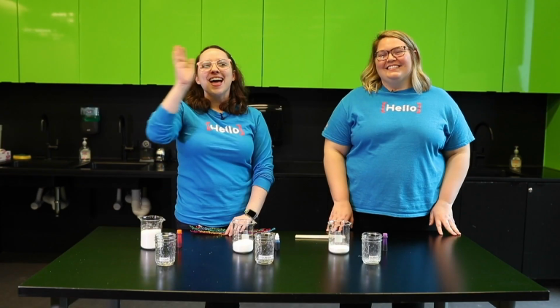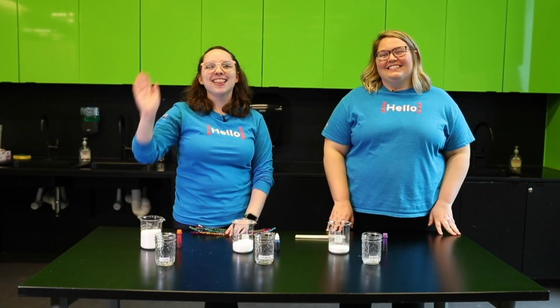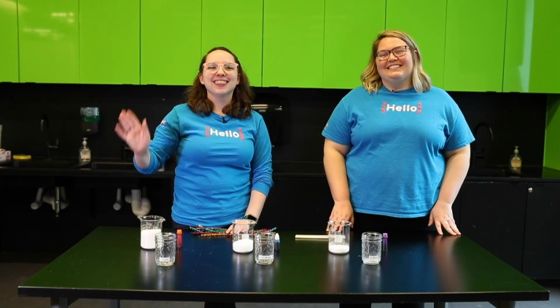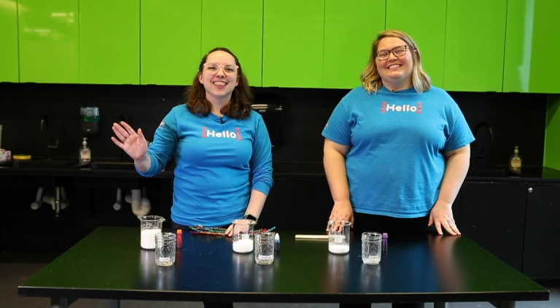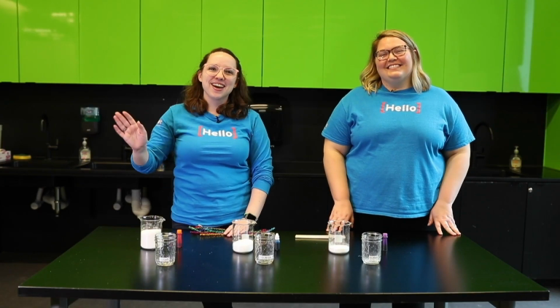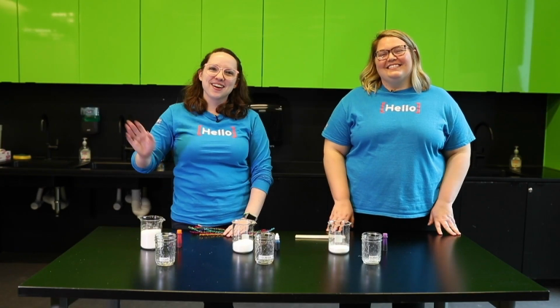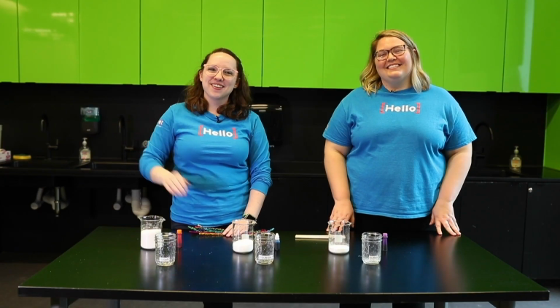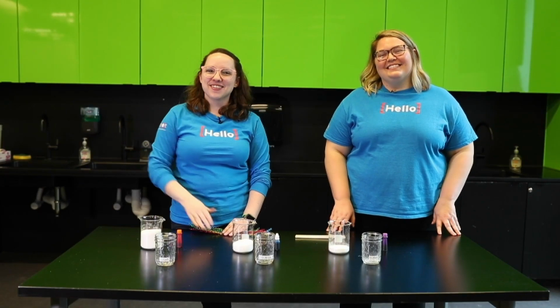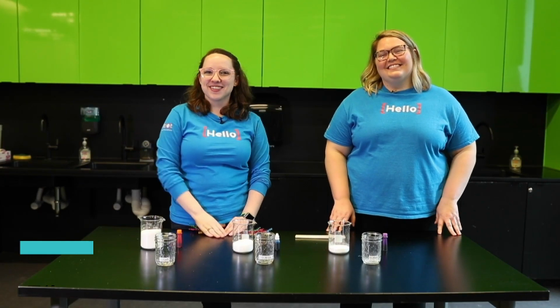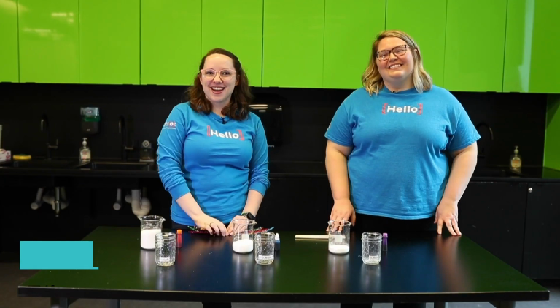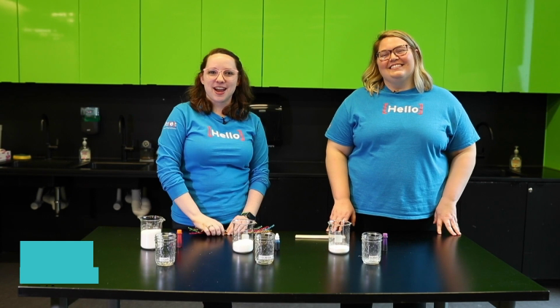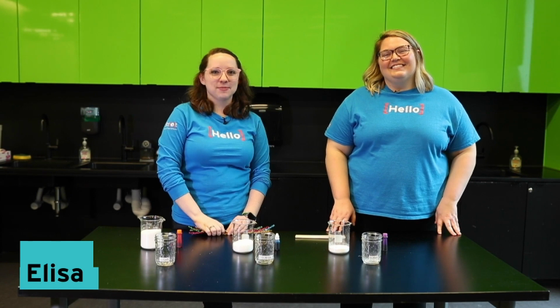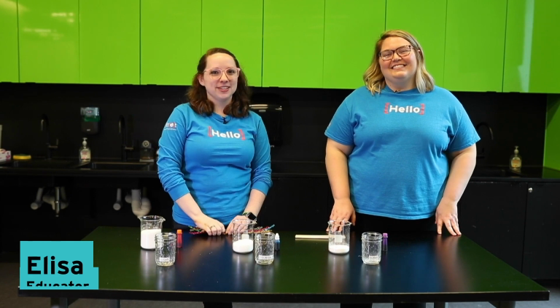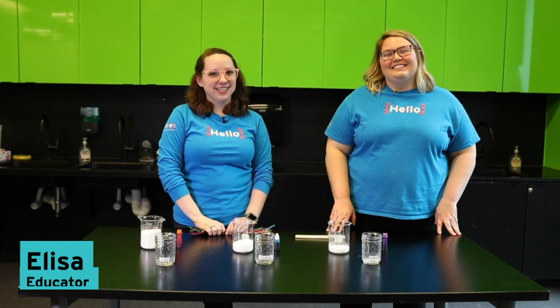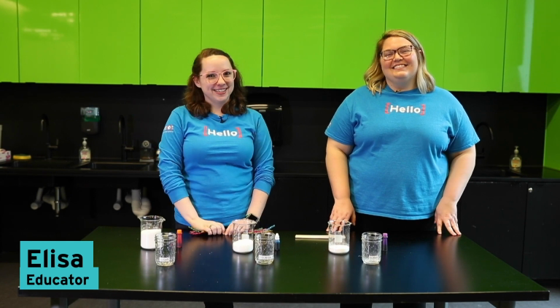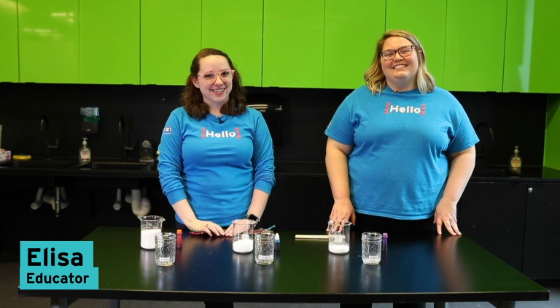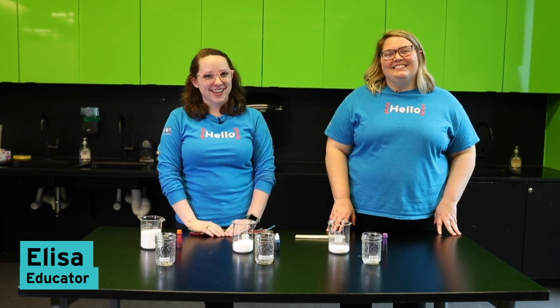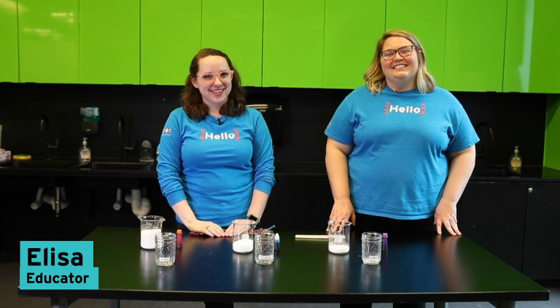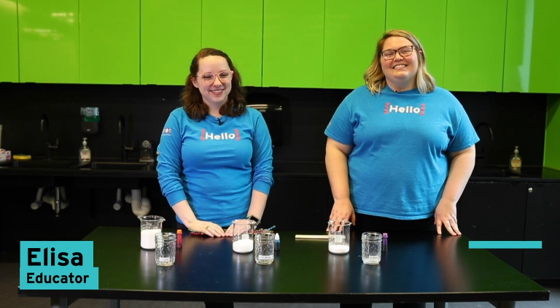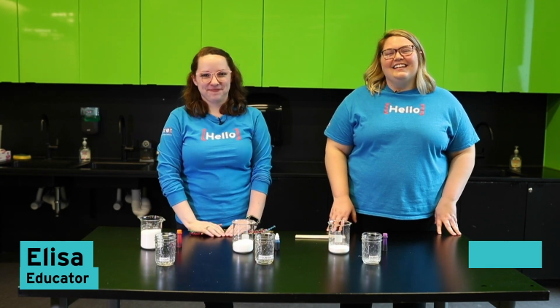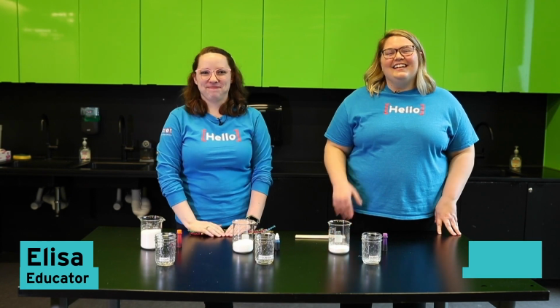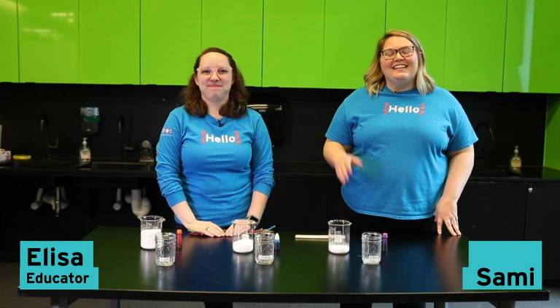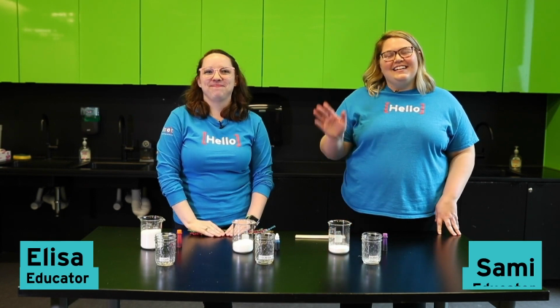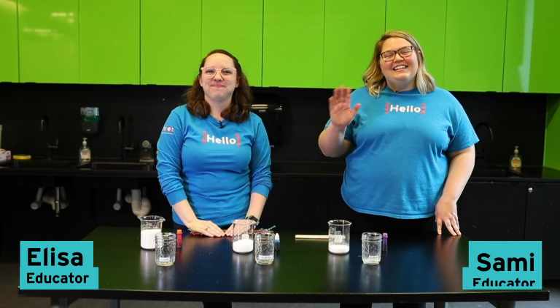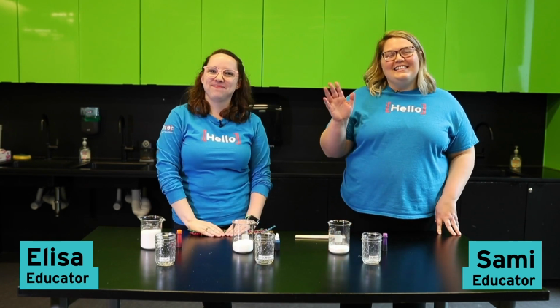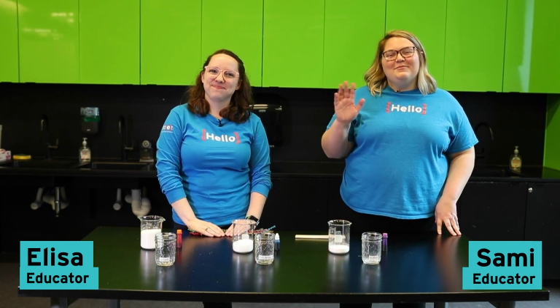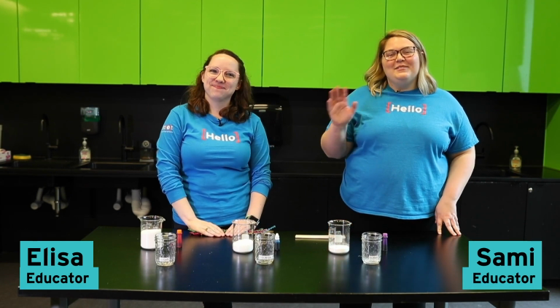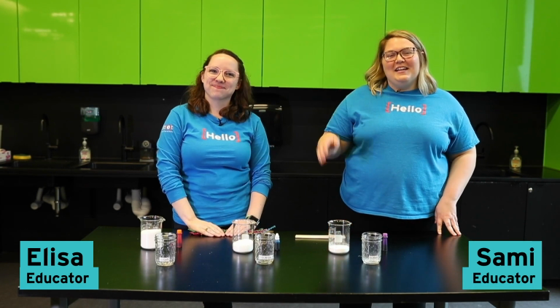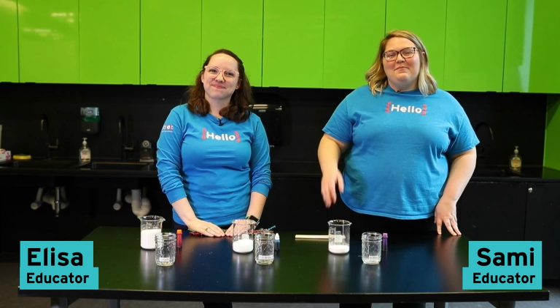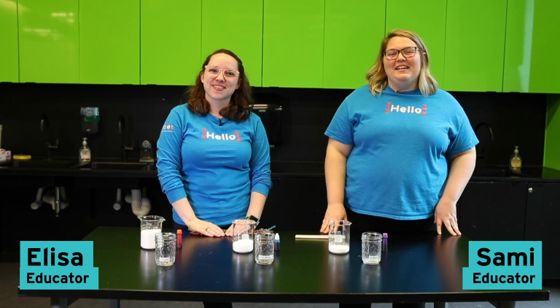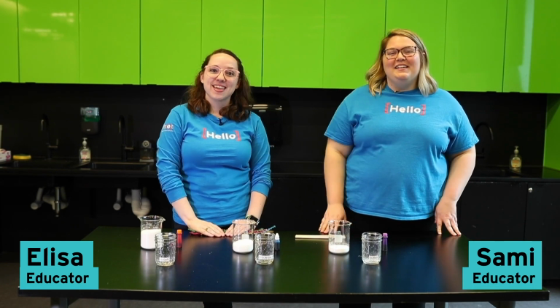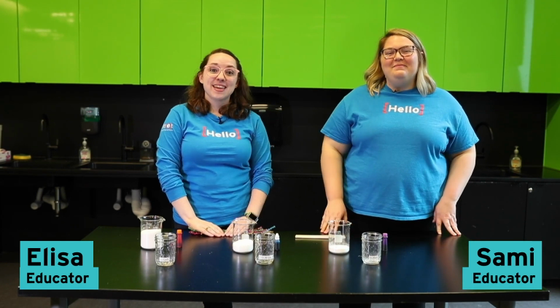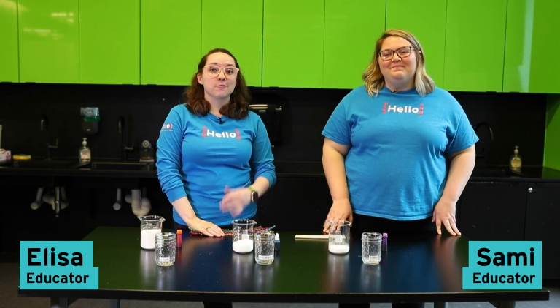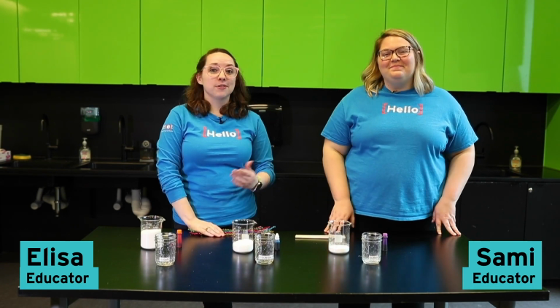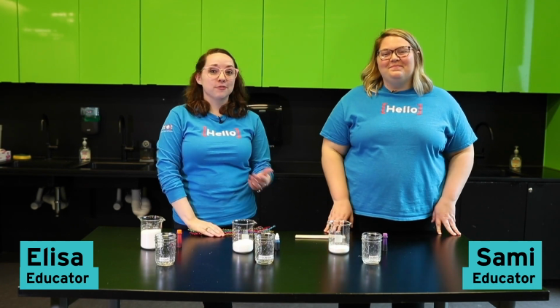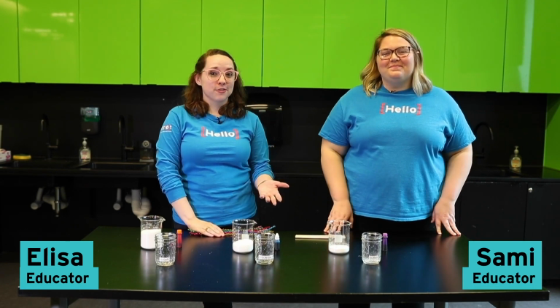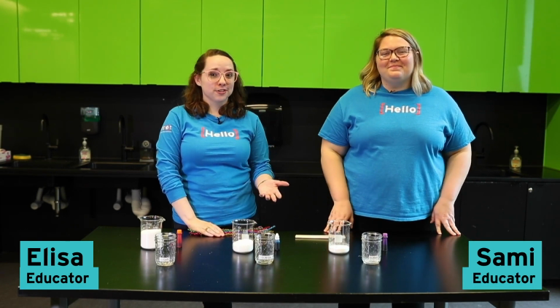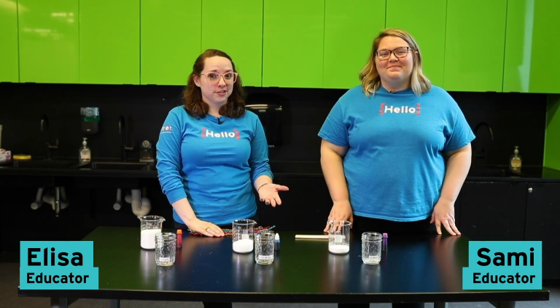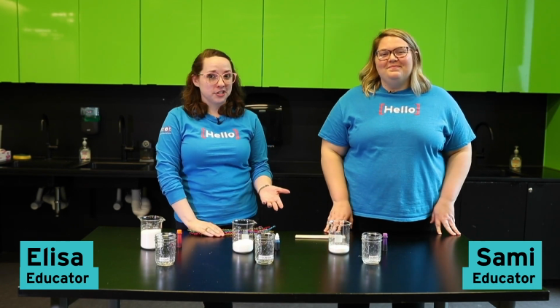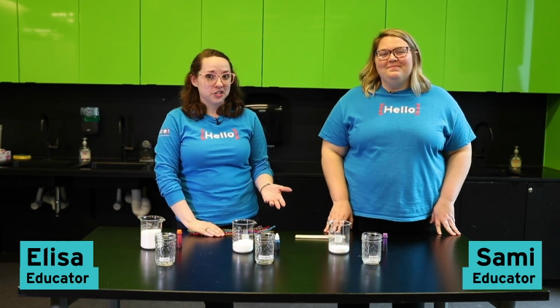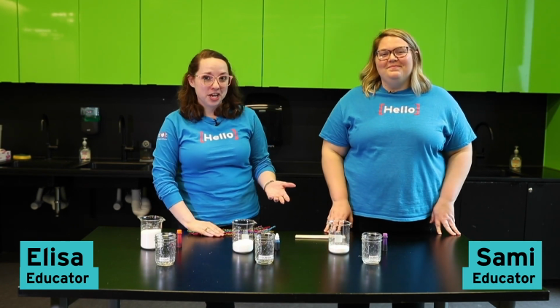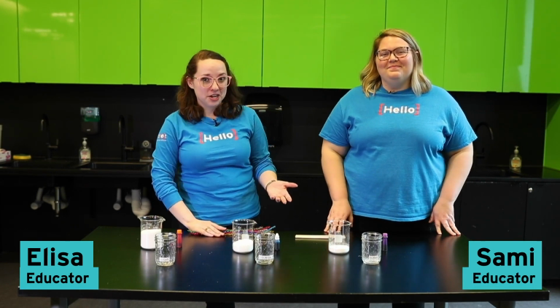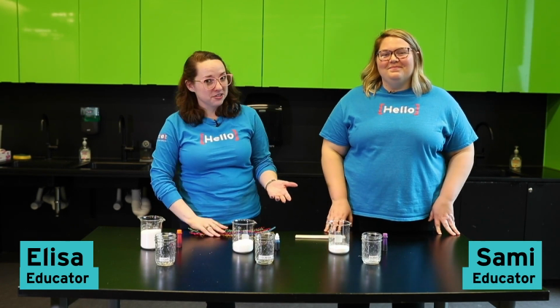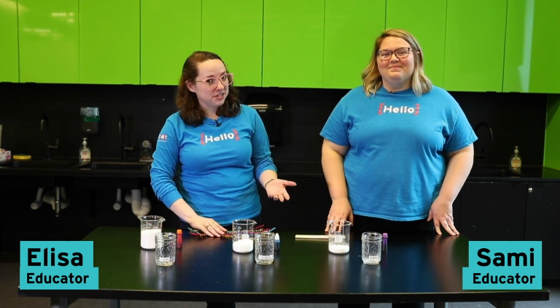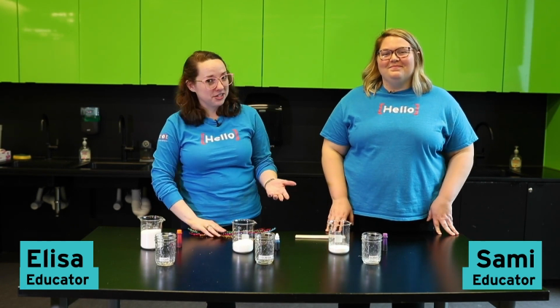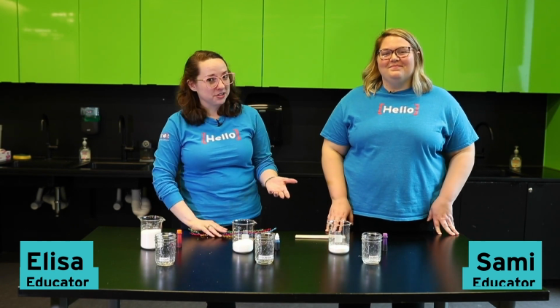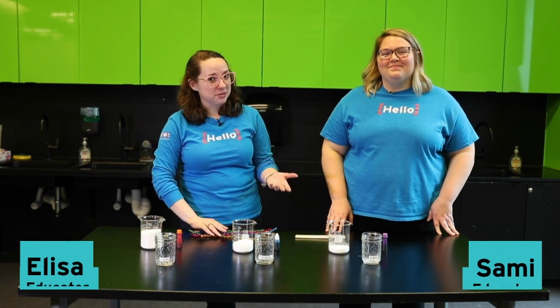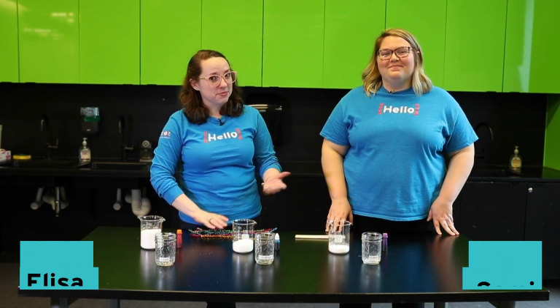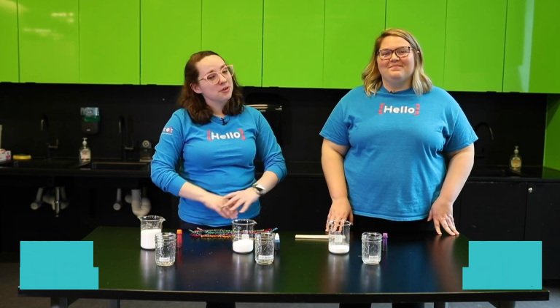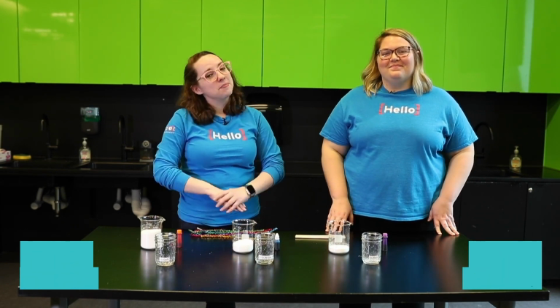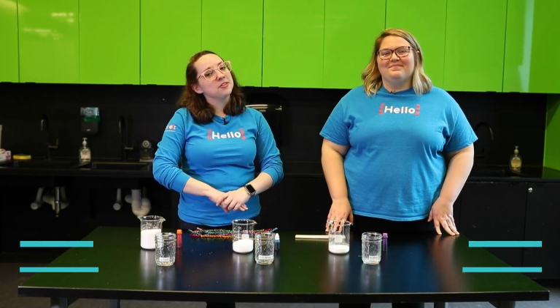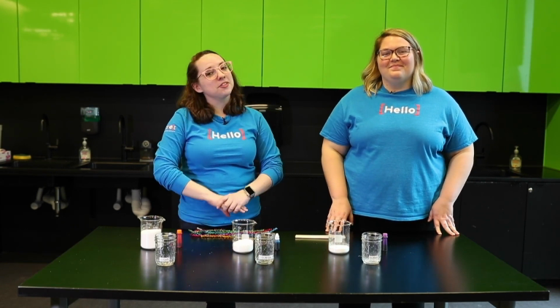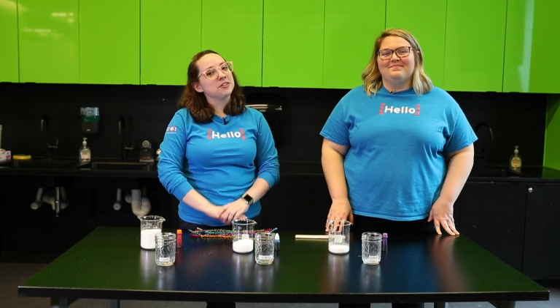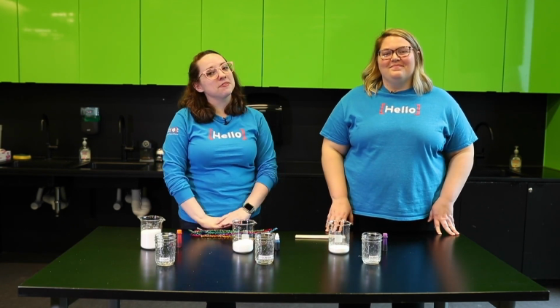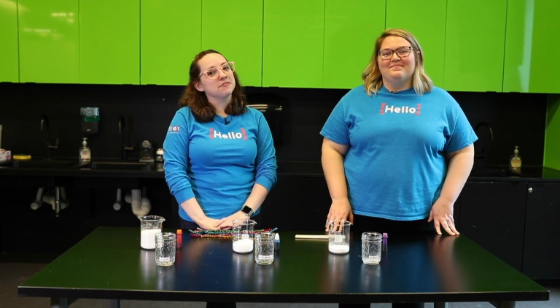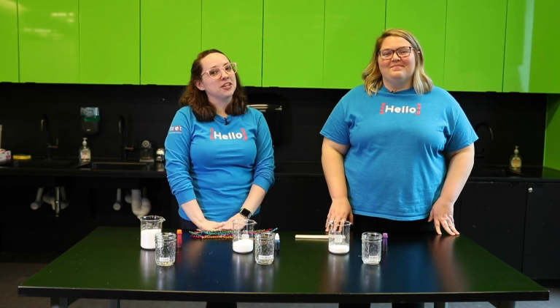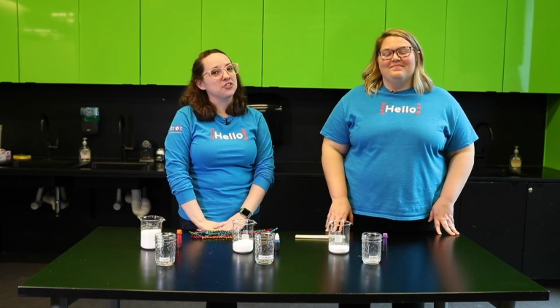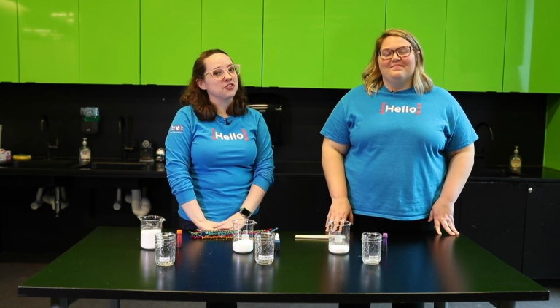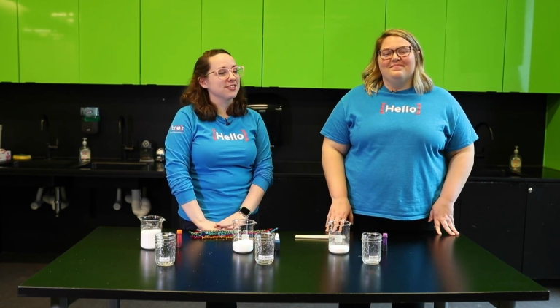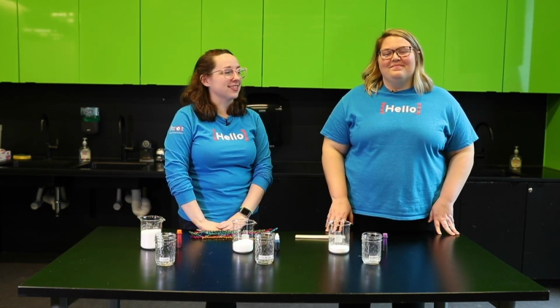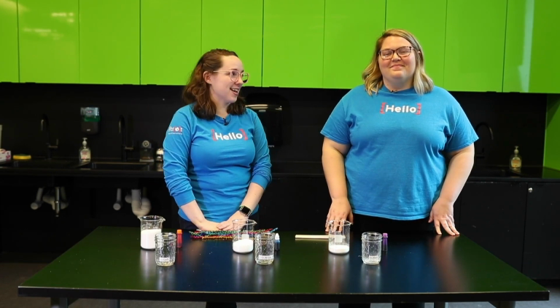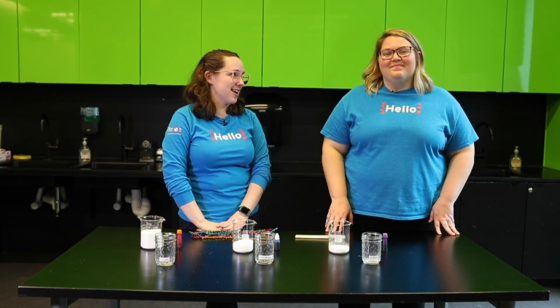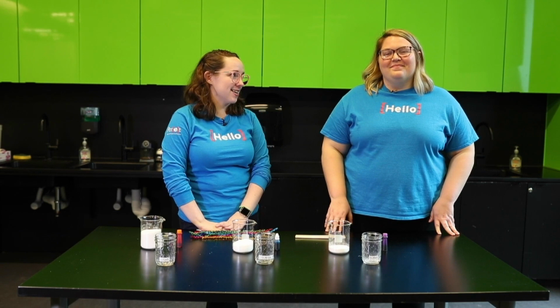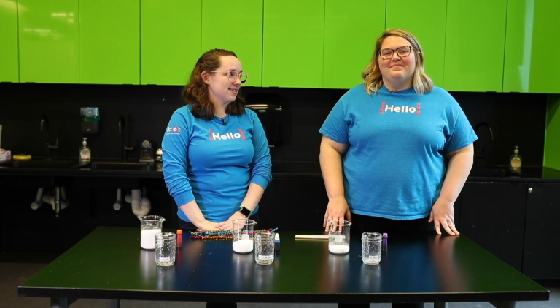Hello, I'm Elisa. Hi guys, I'm Sammy. And we of course are educators here at the Perot Museum of Nature and Science.